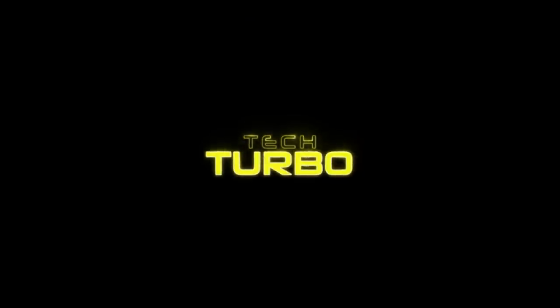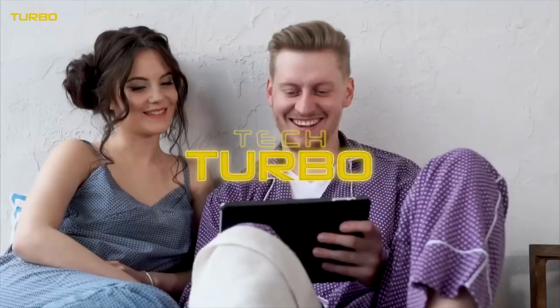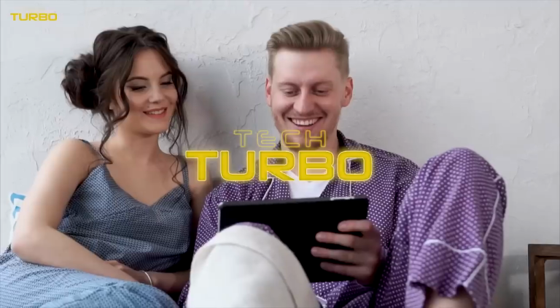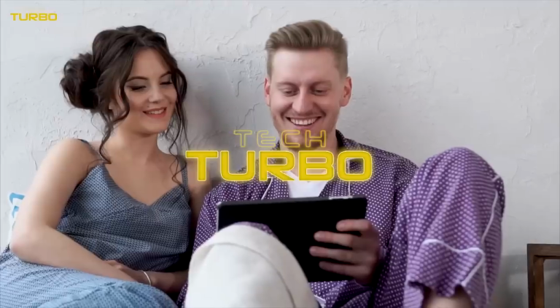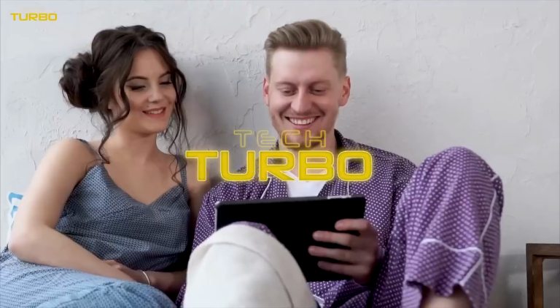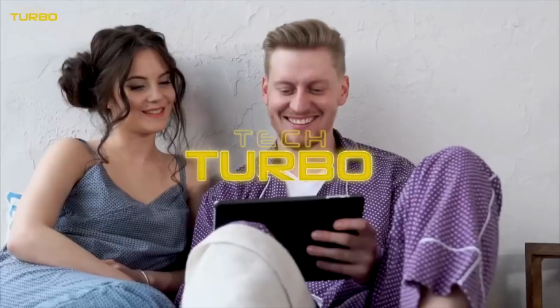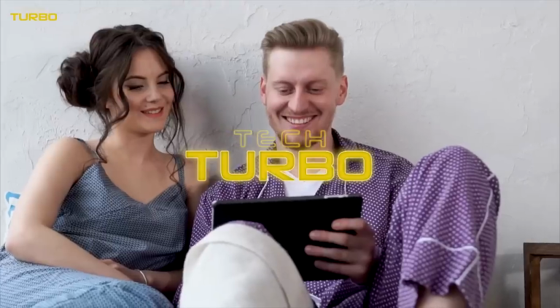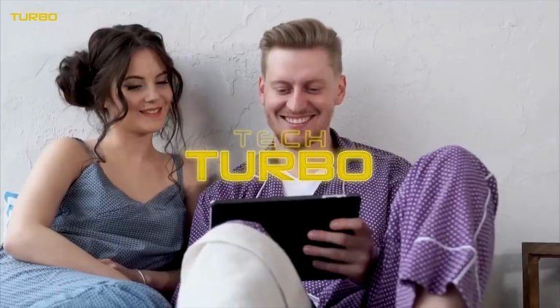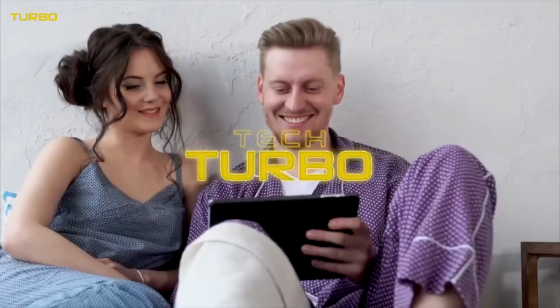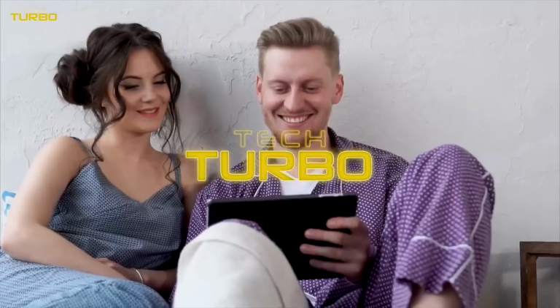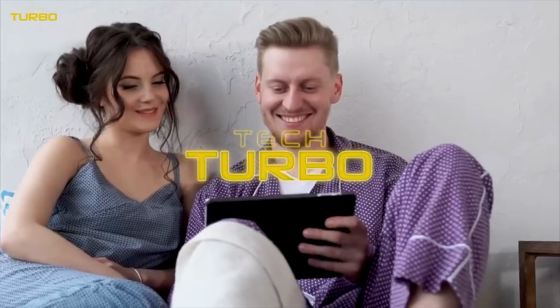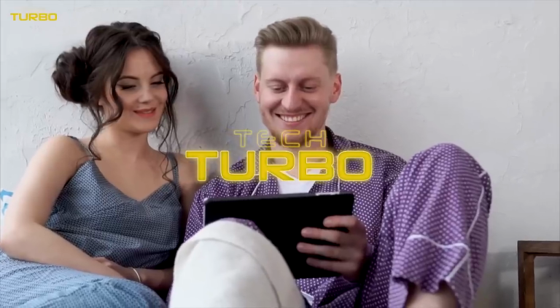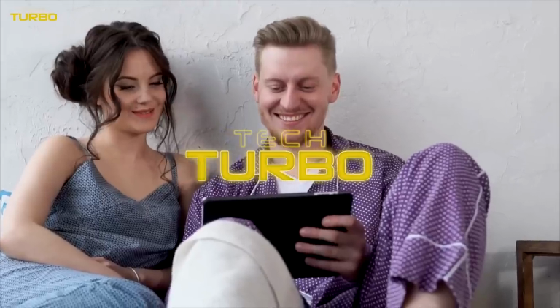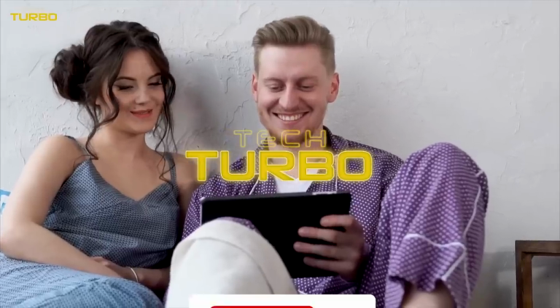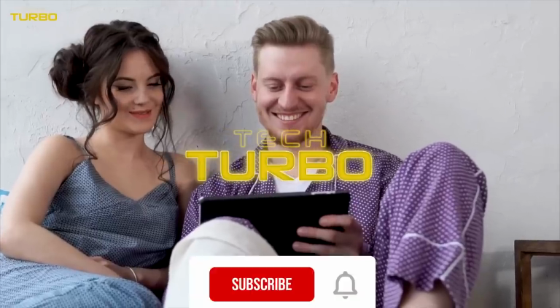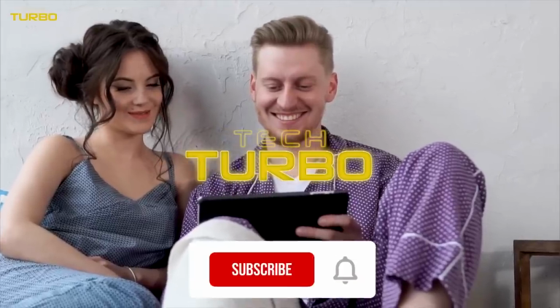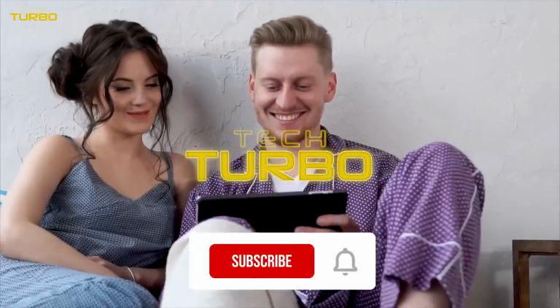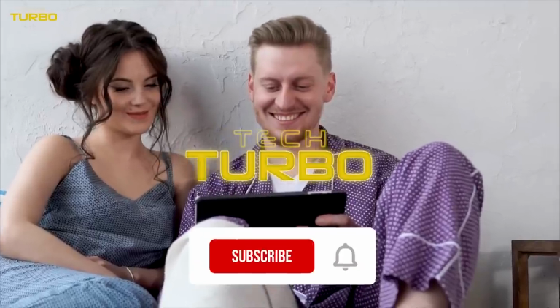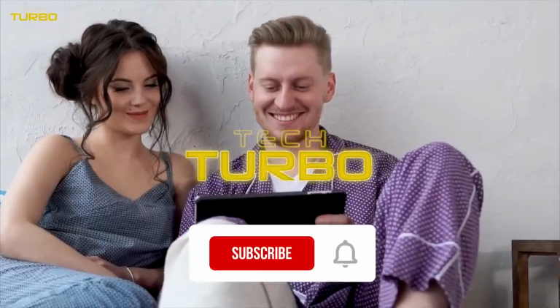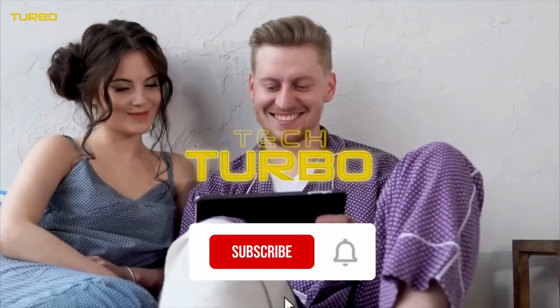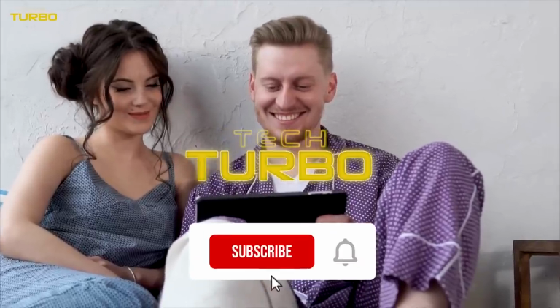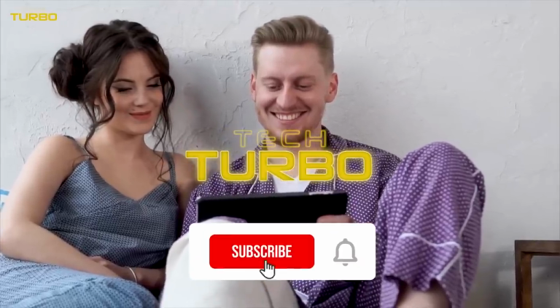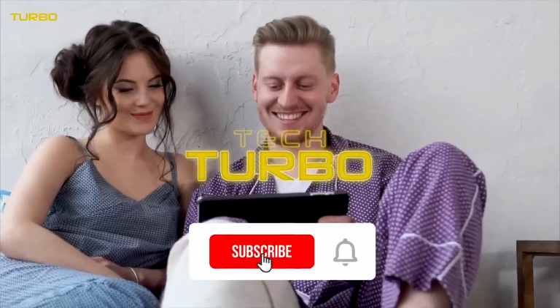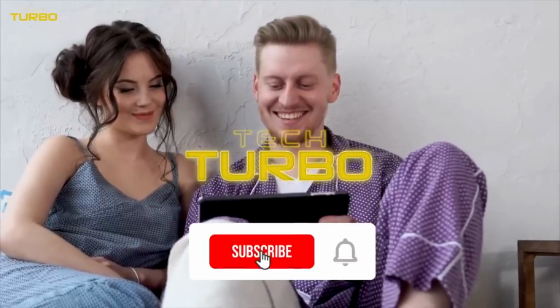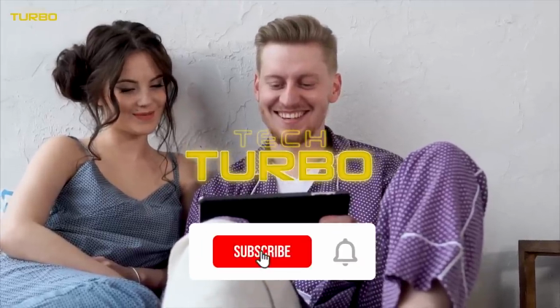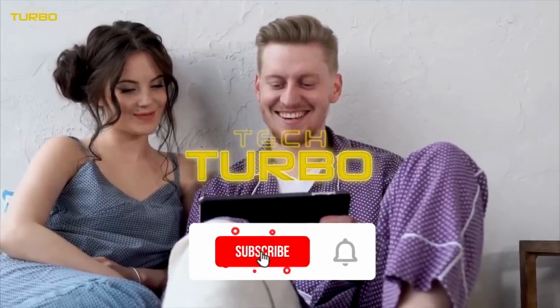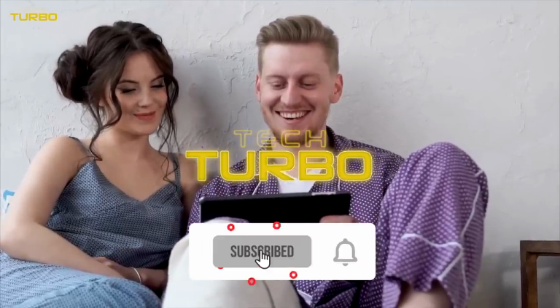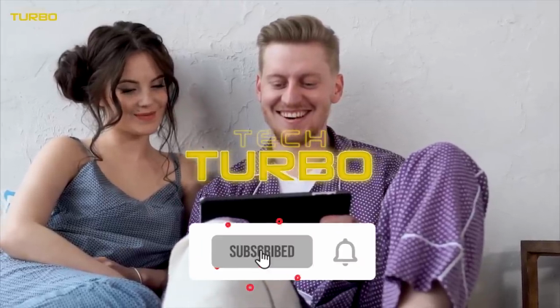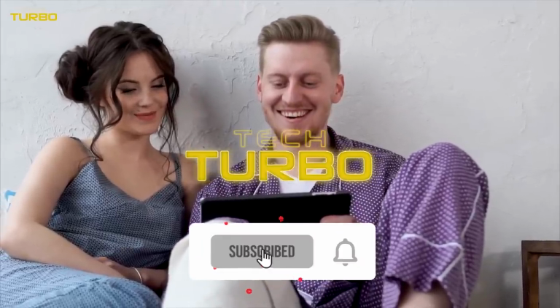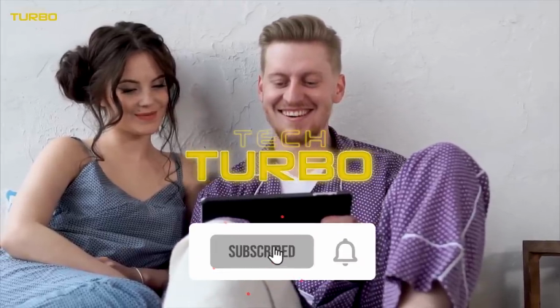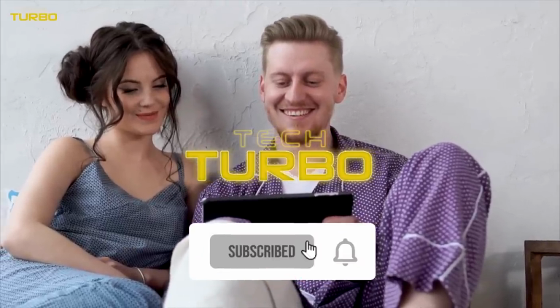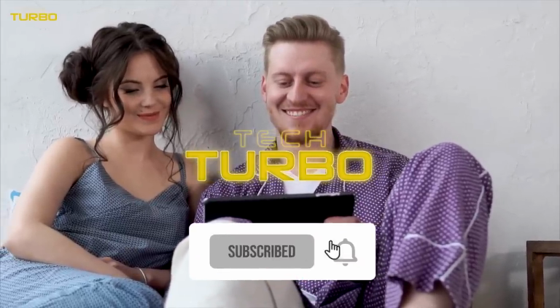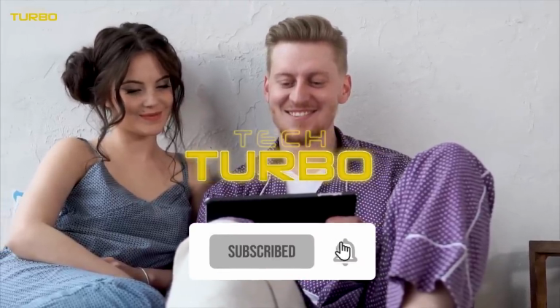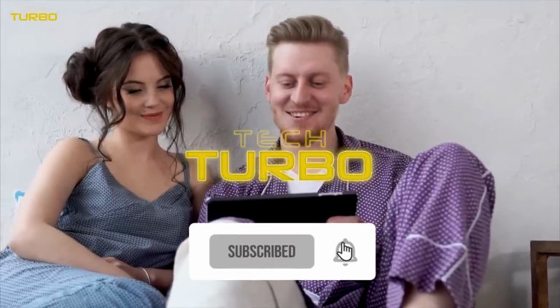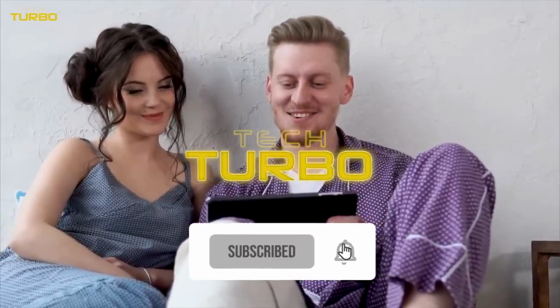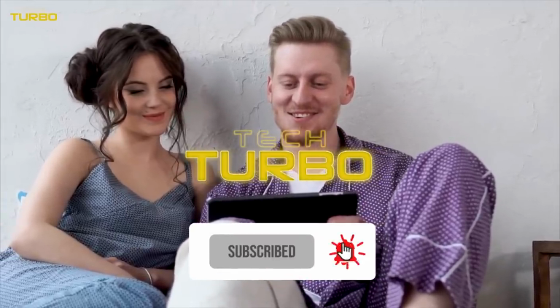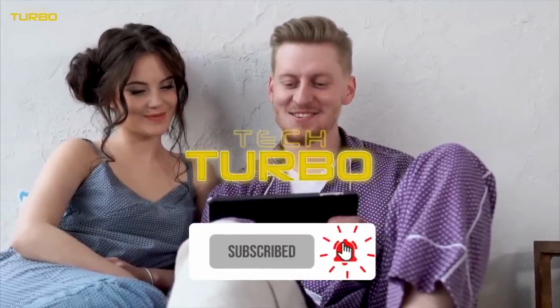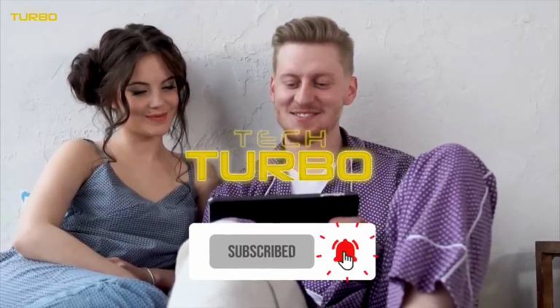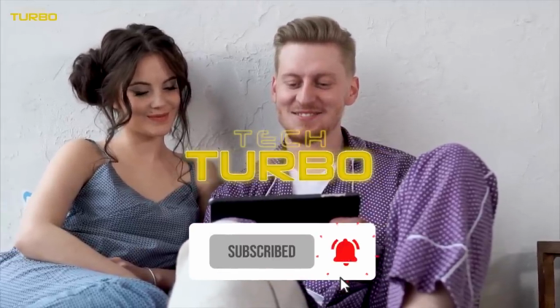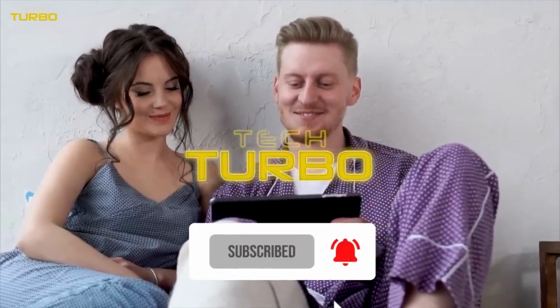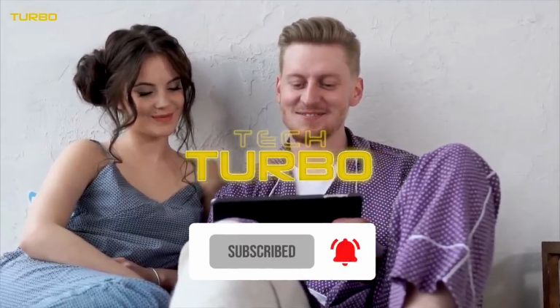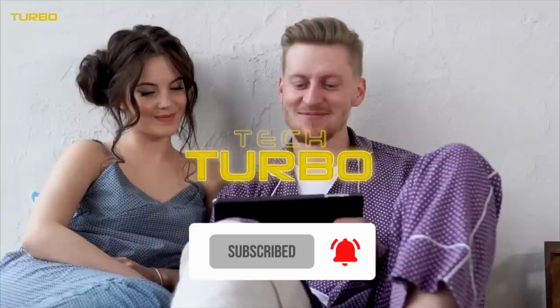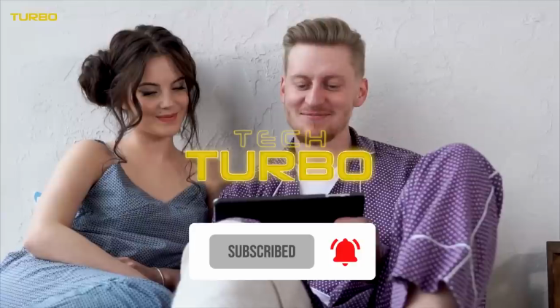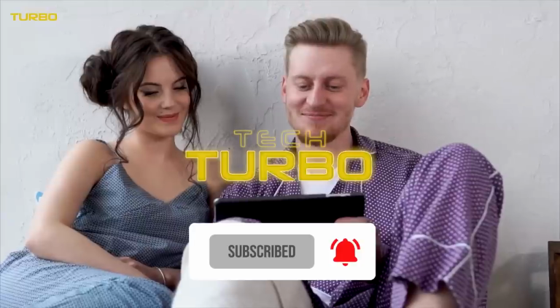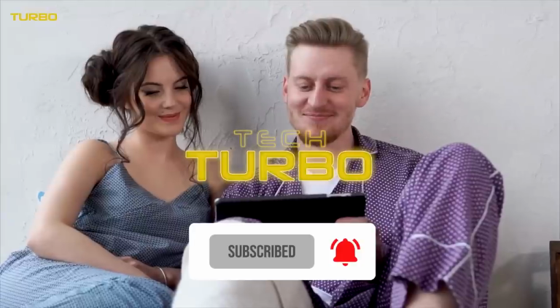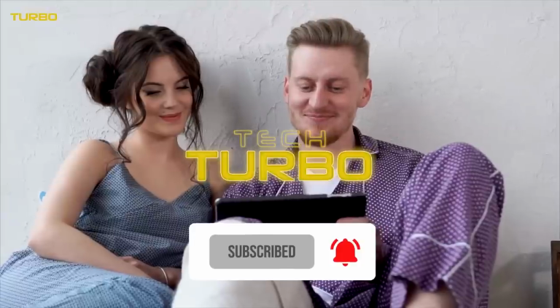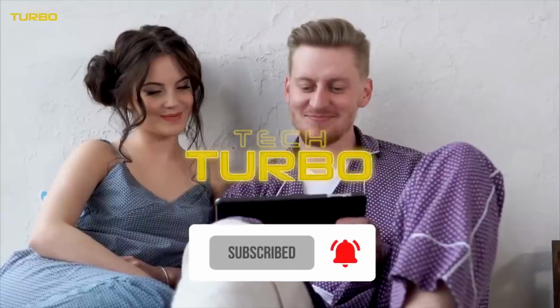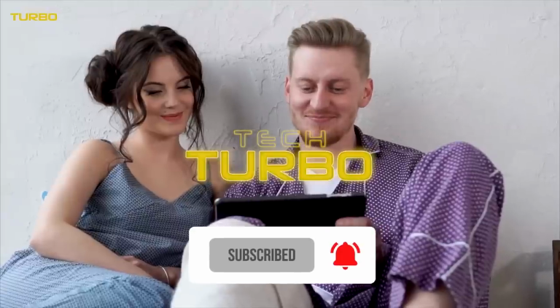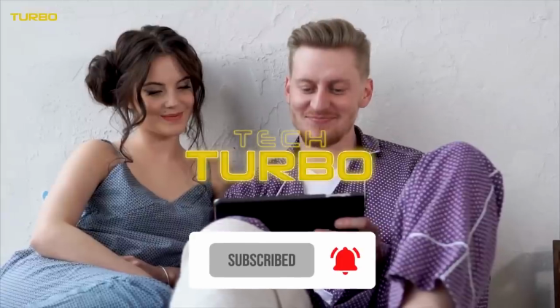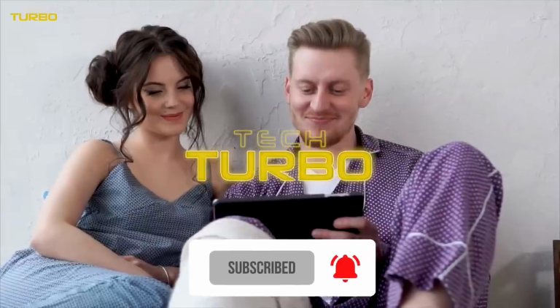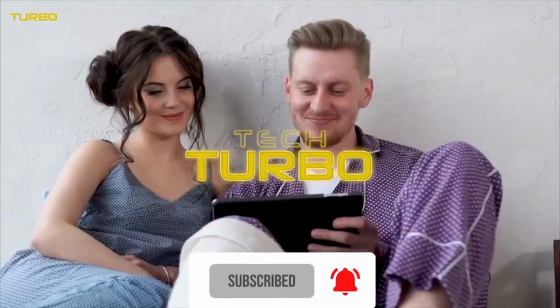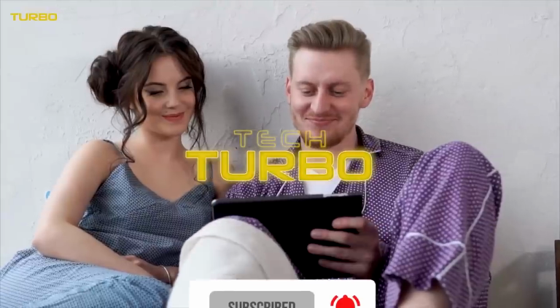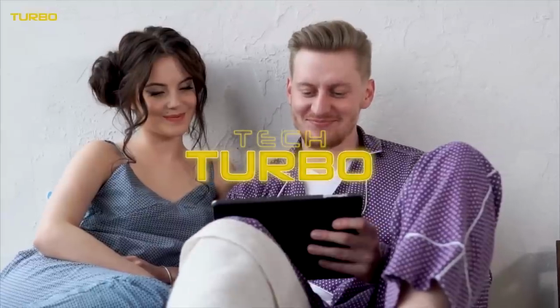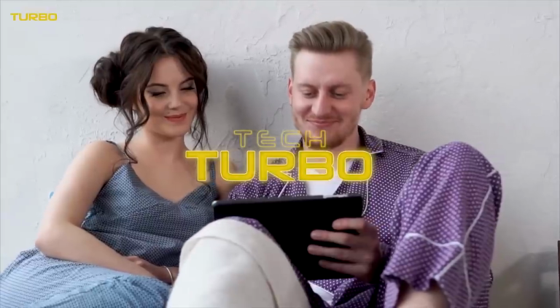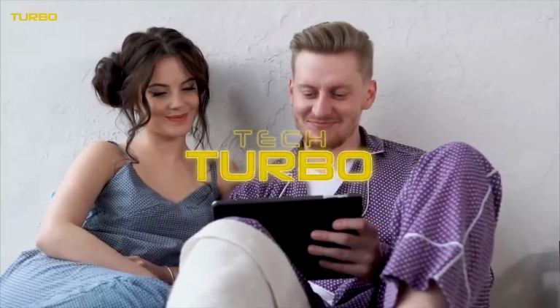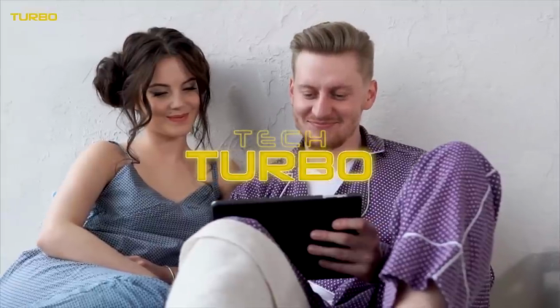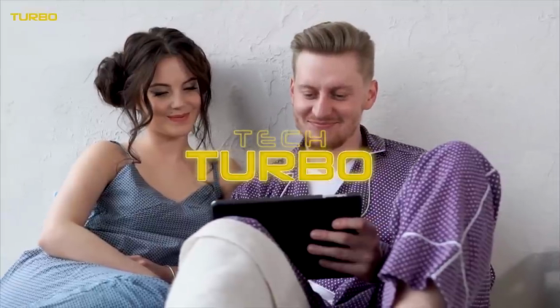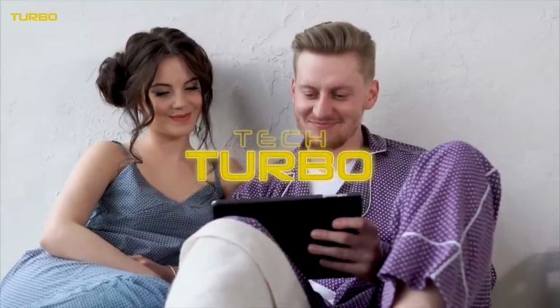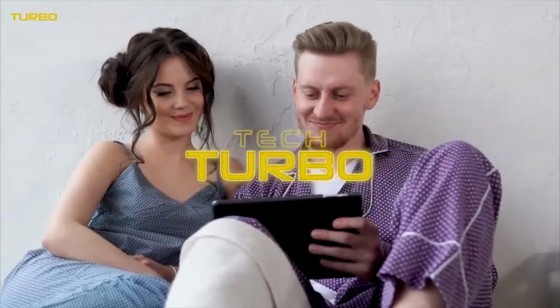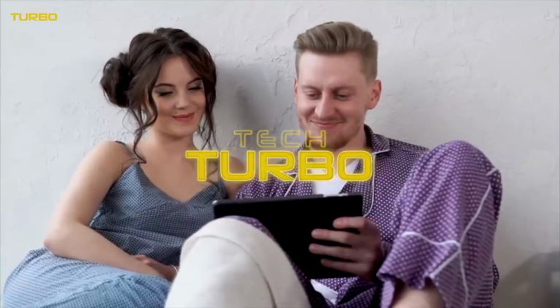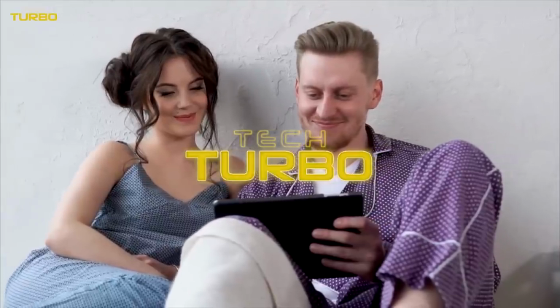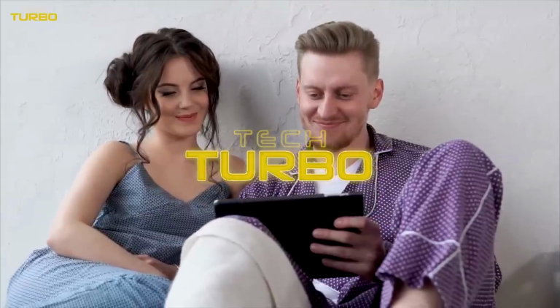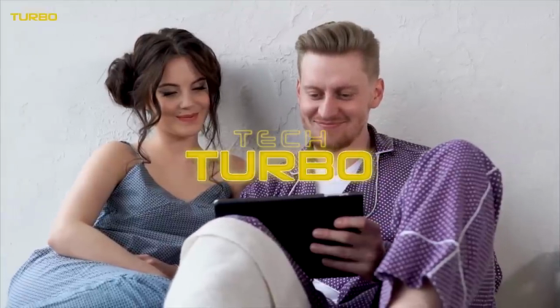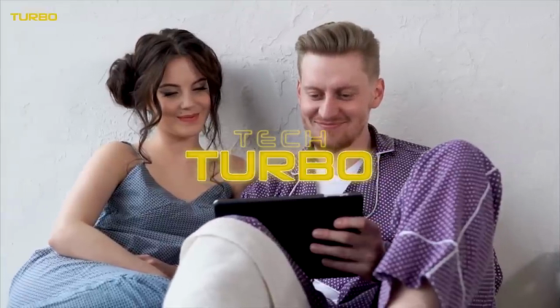Before starting the video, please subscribe to Tech Turbo and click on the notification icon so you would get notified when we upload the next video.